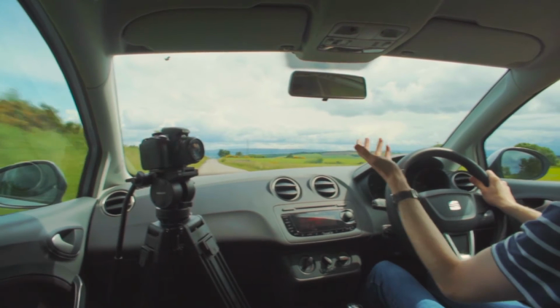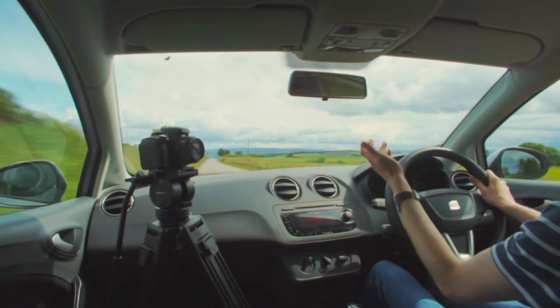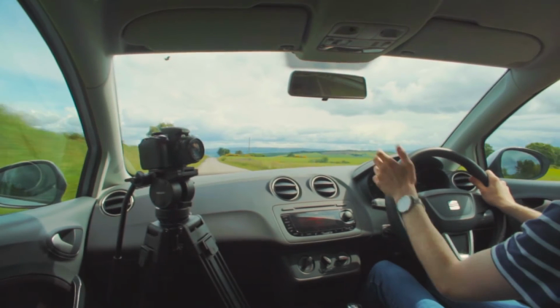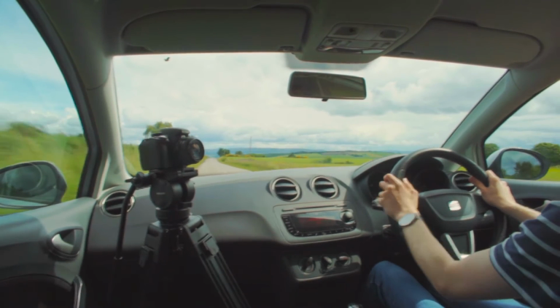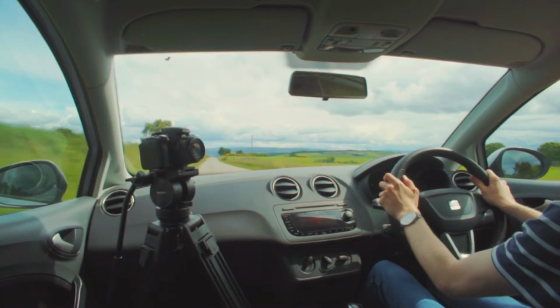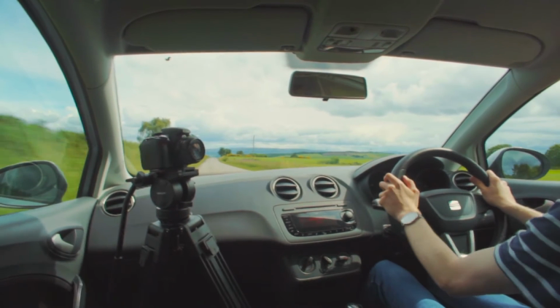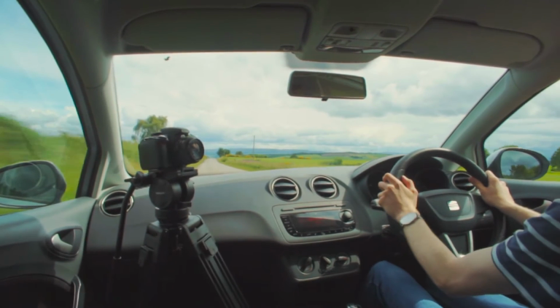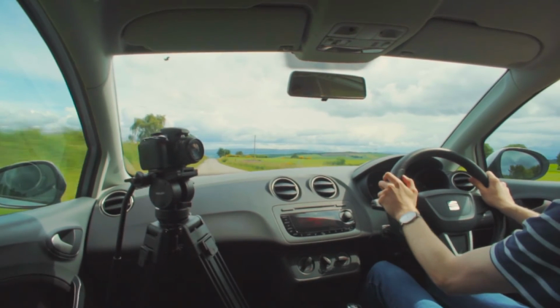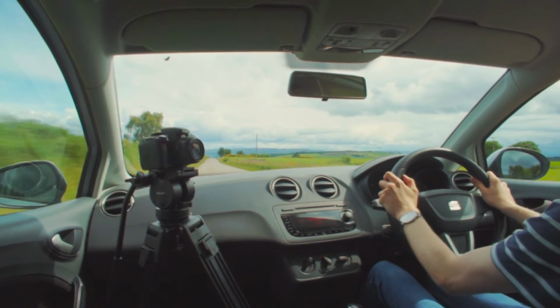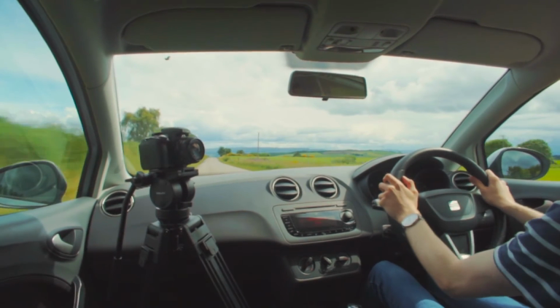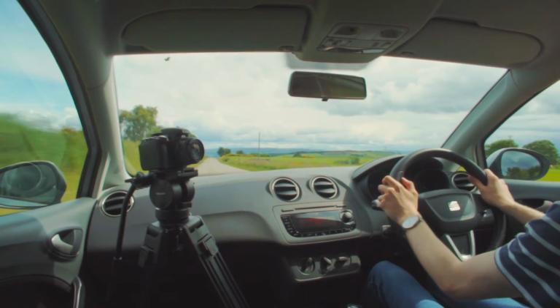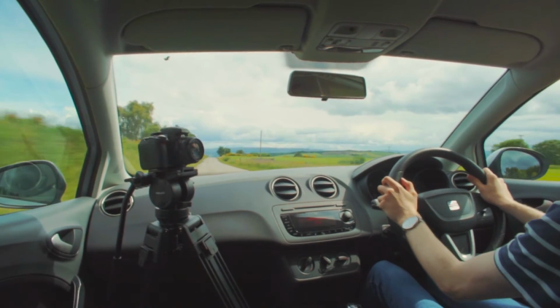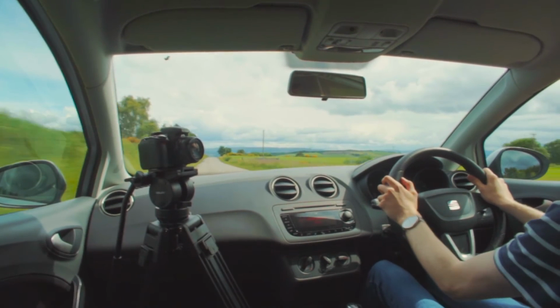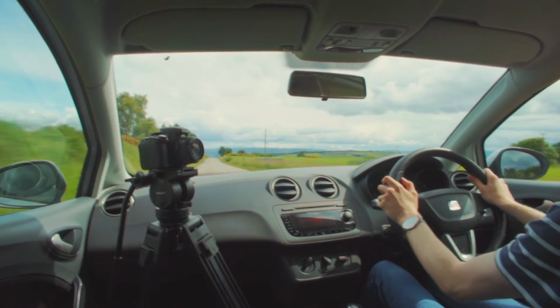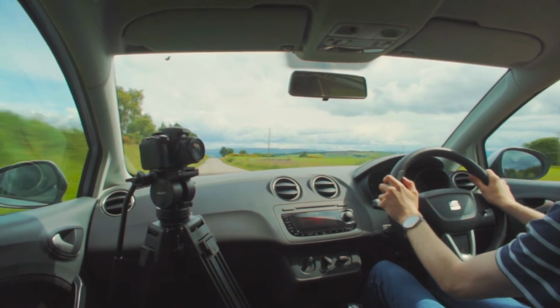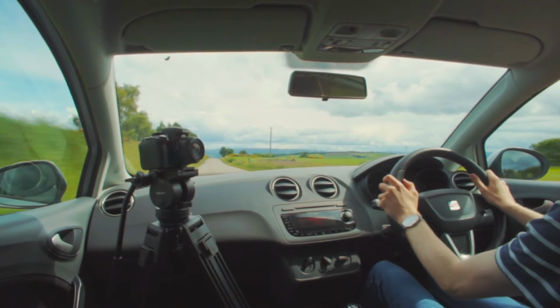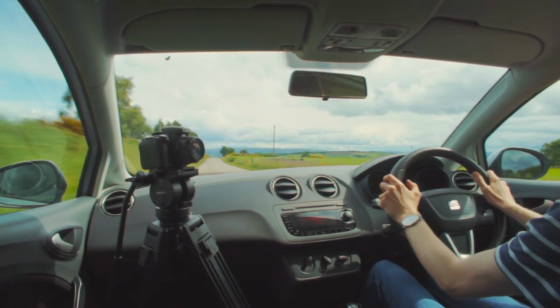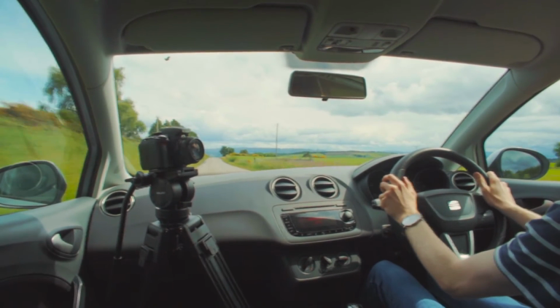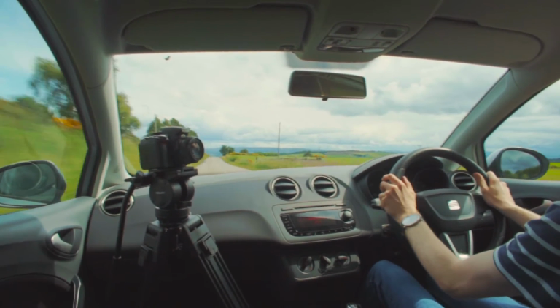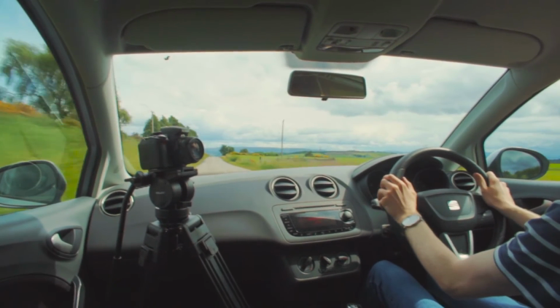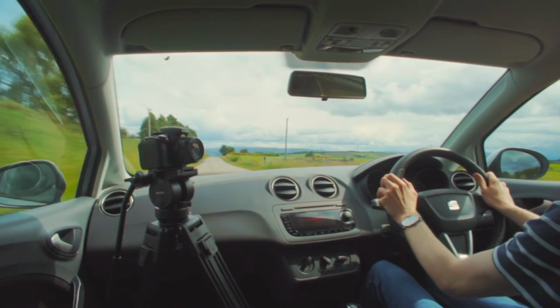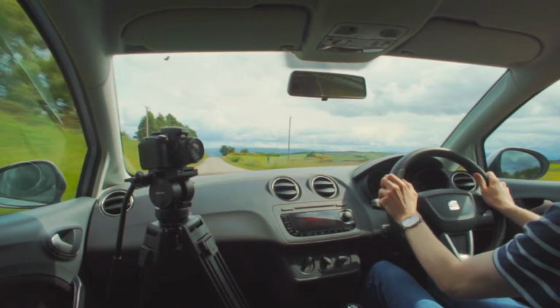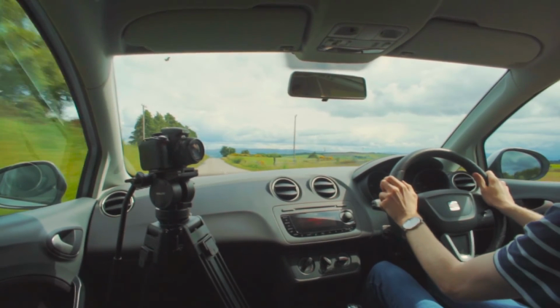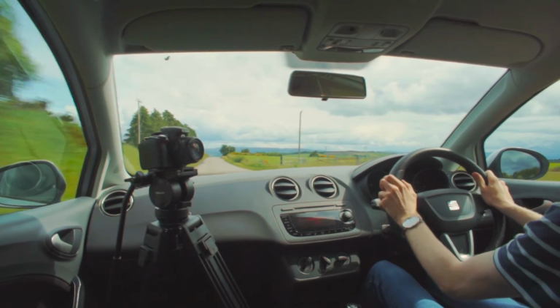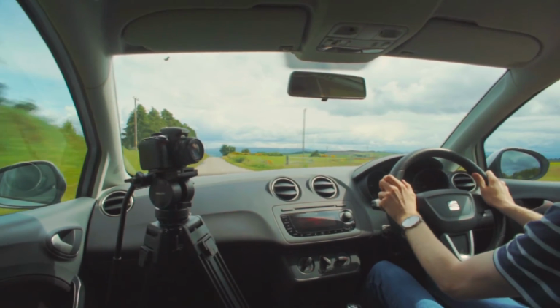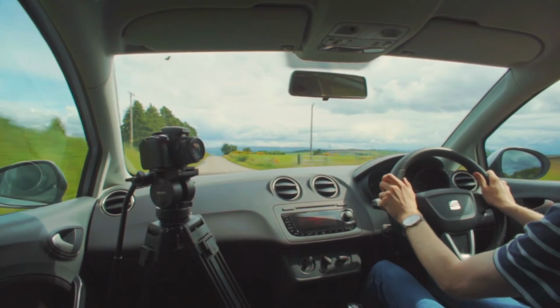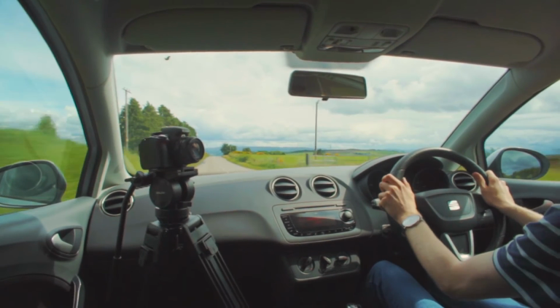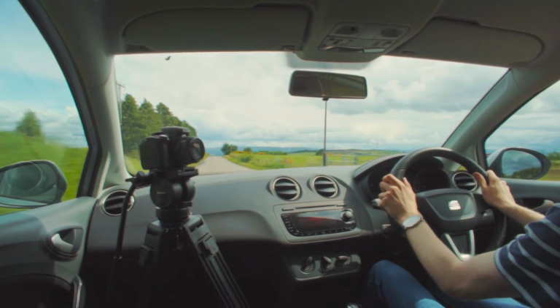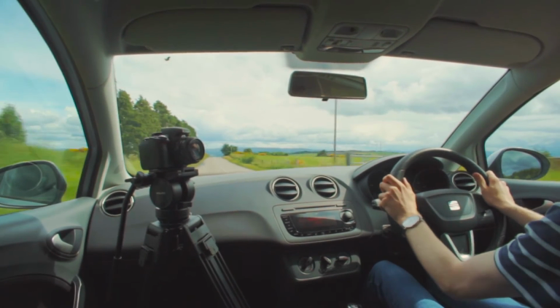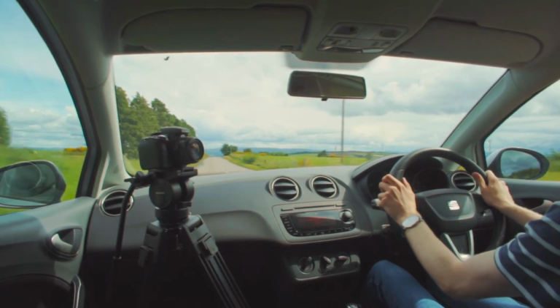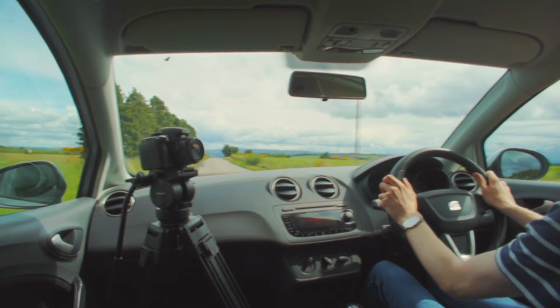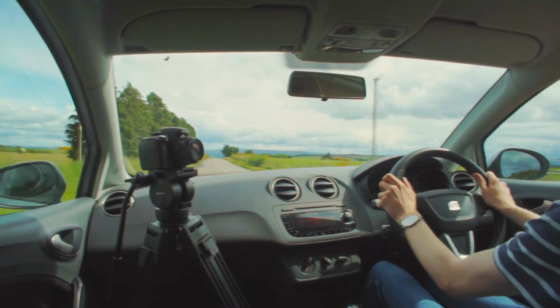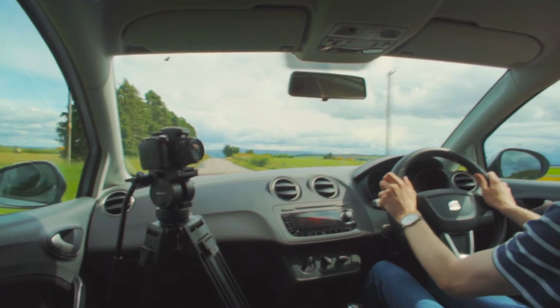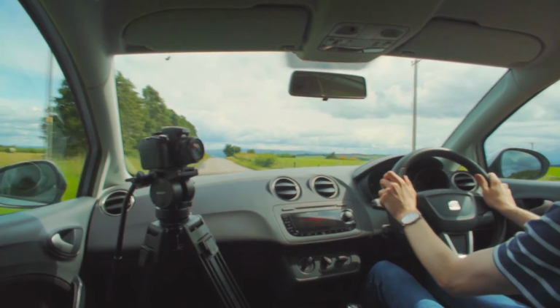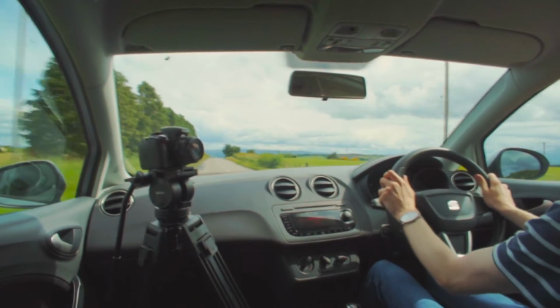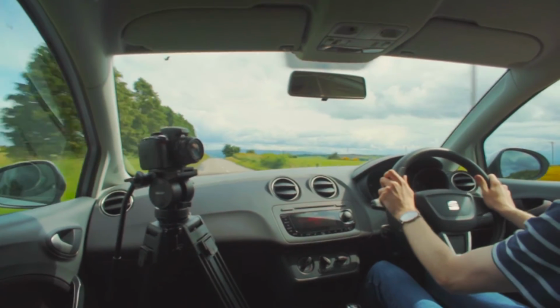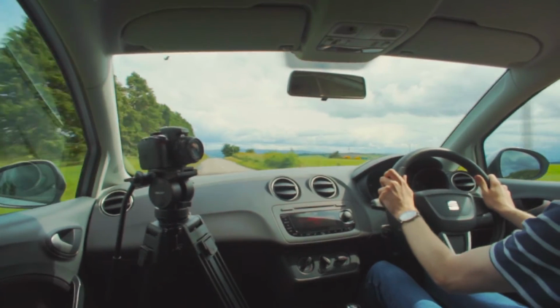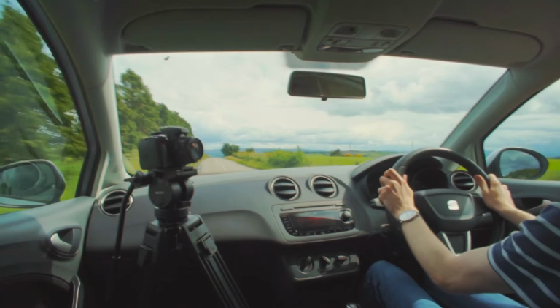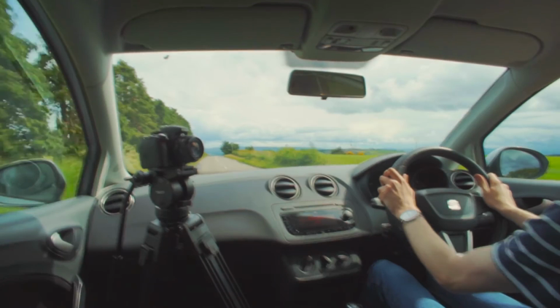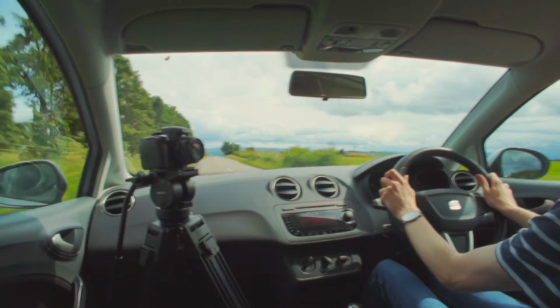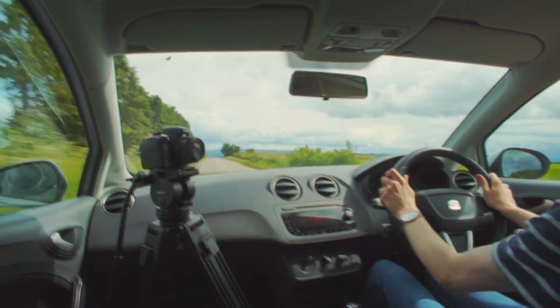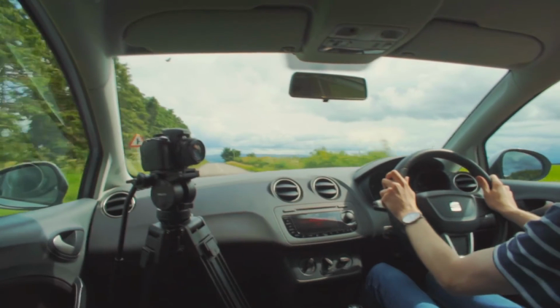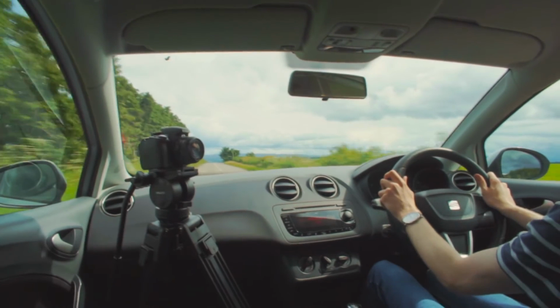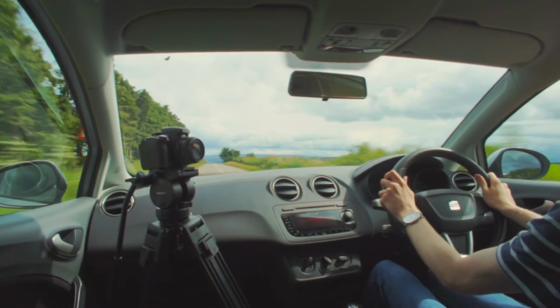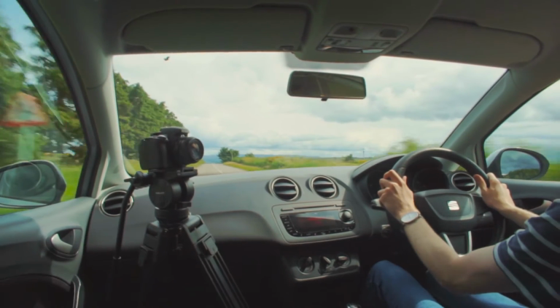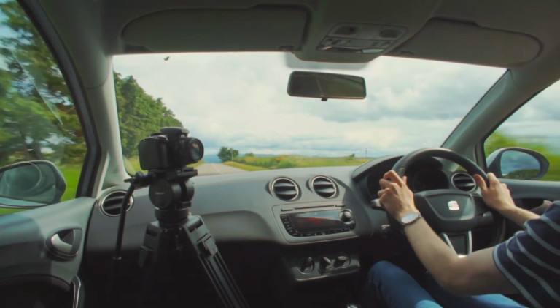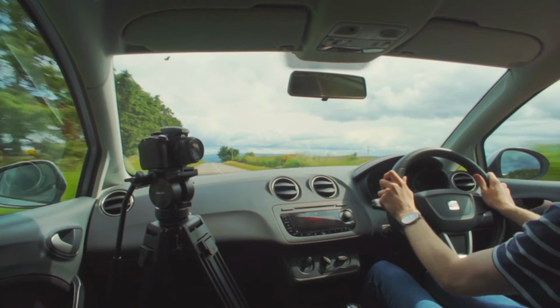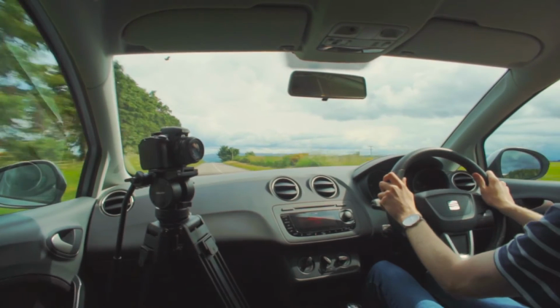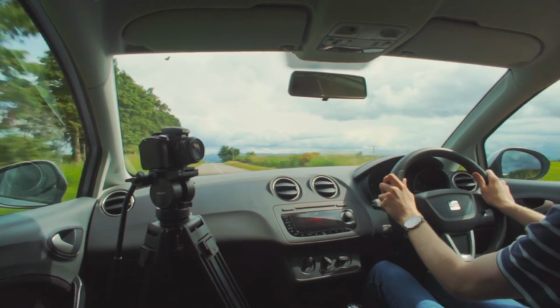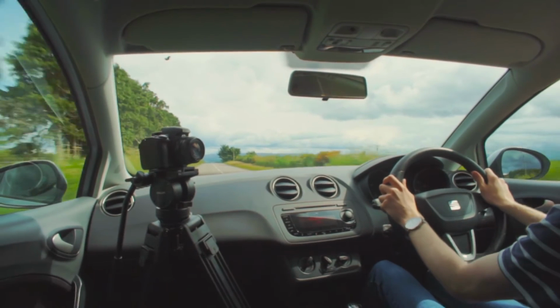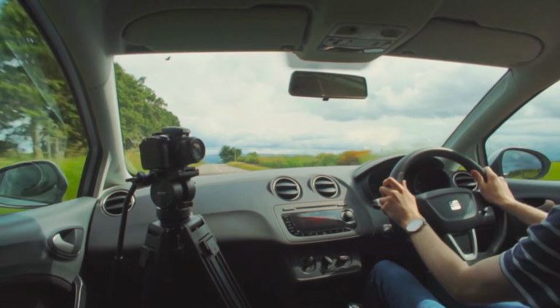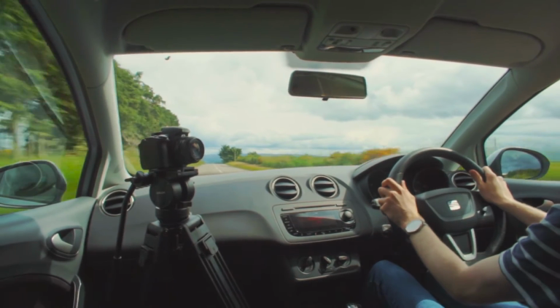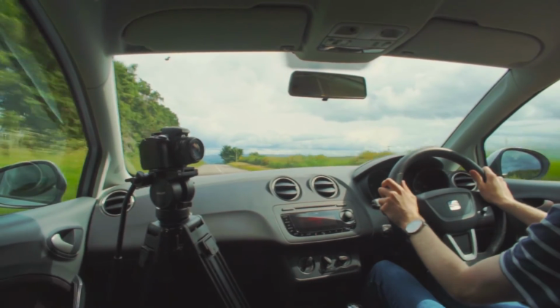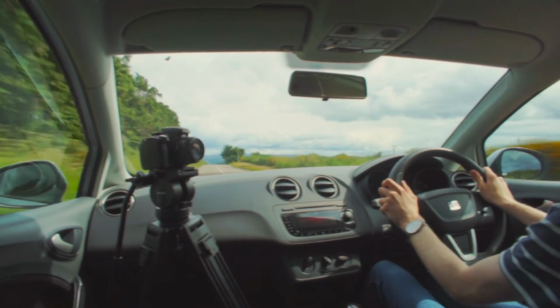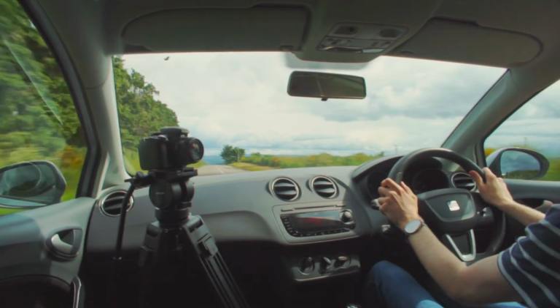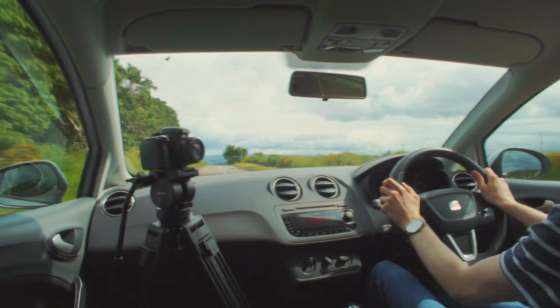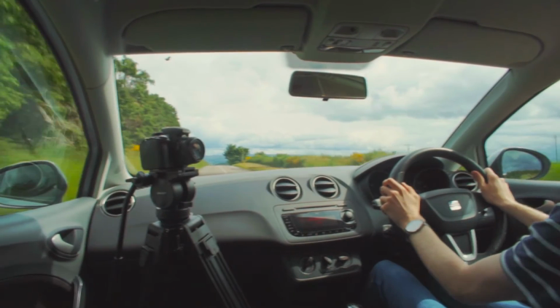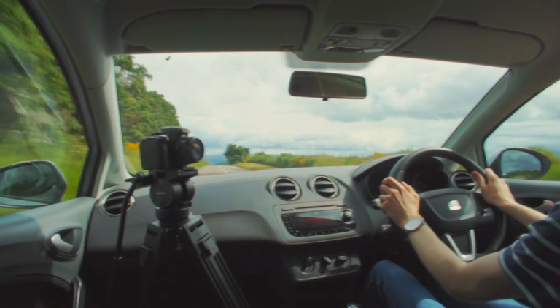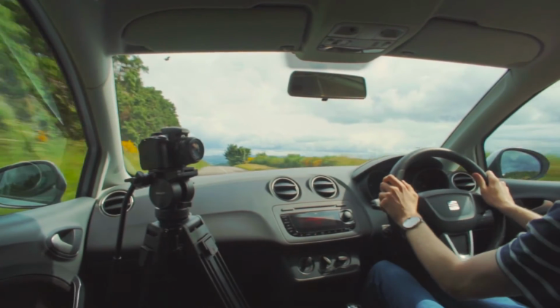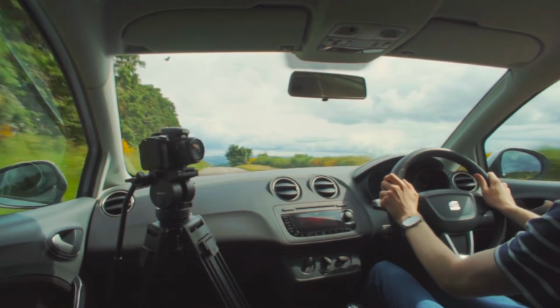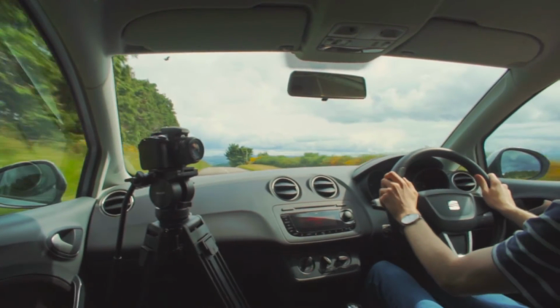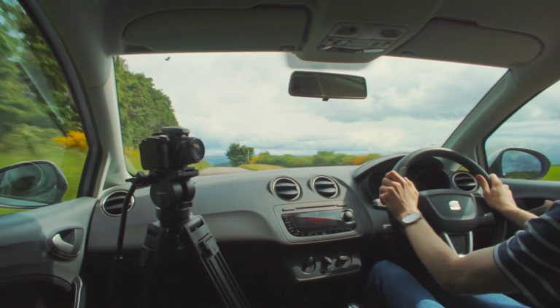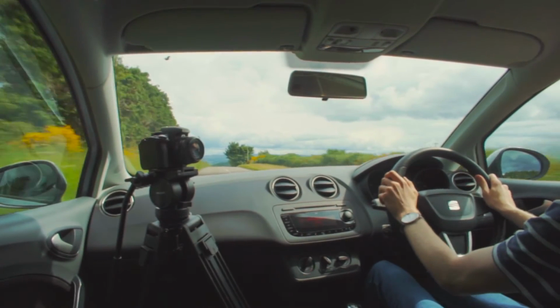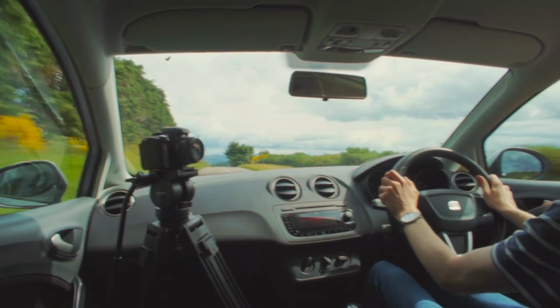As you can see, it's a beautiful place where I live and I'm really lucky to be able to drive around it.